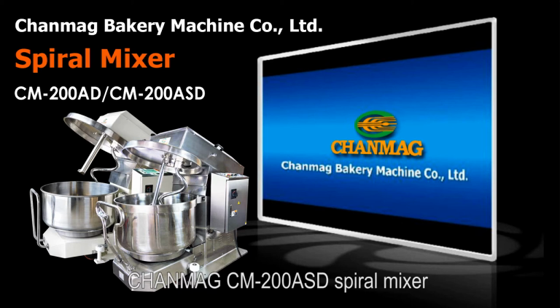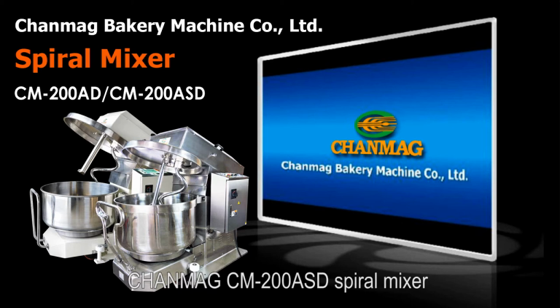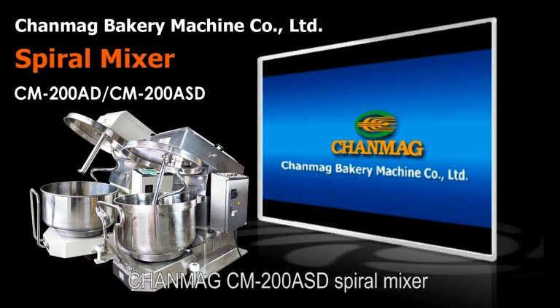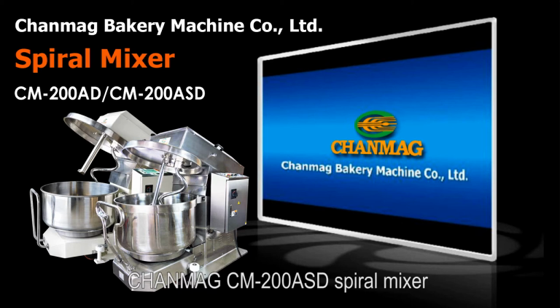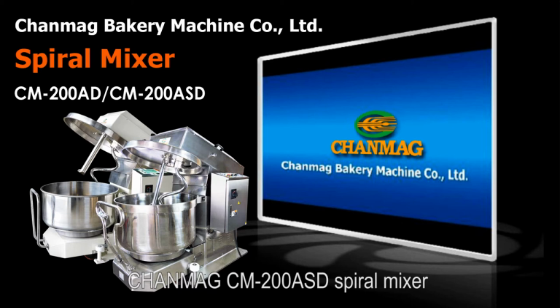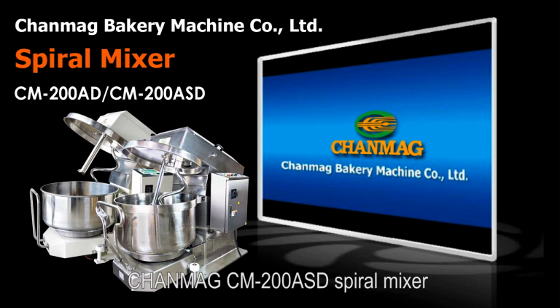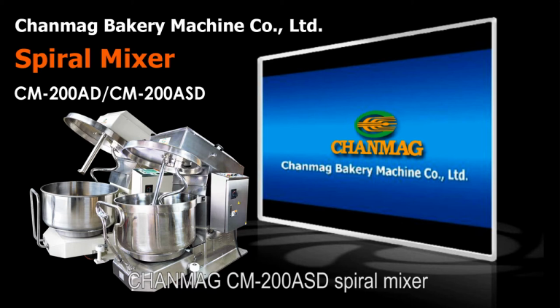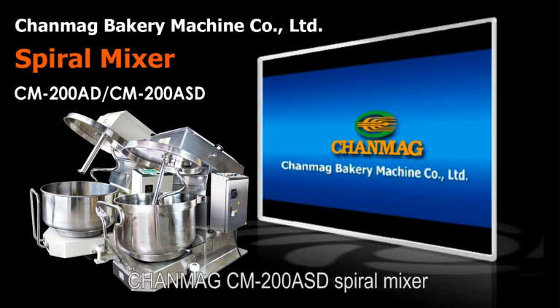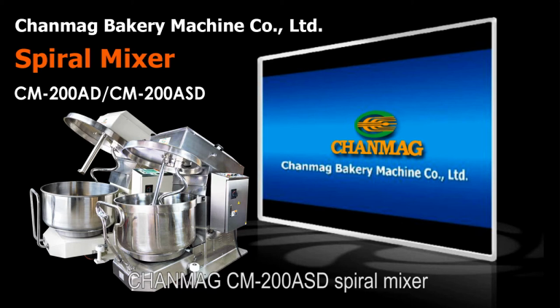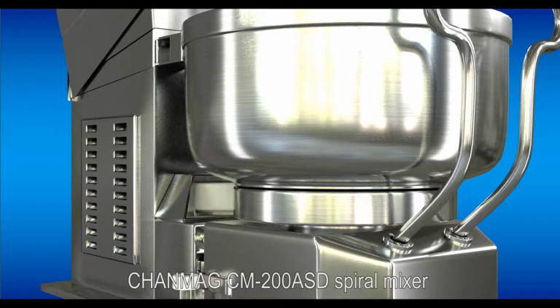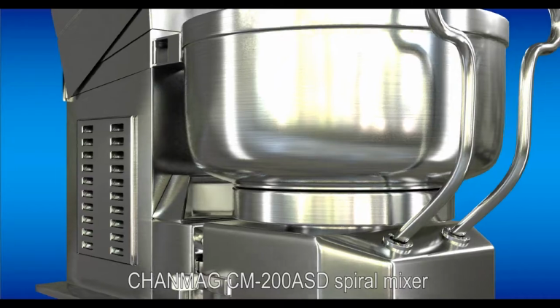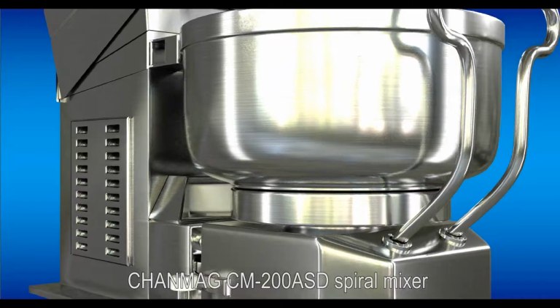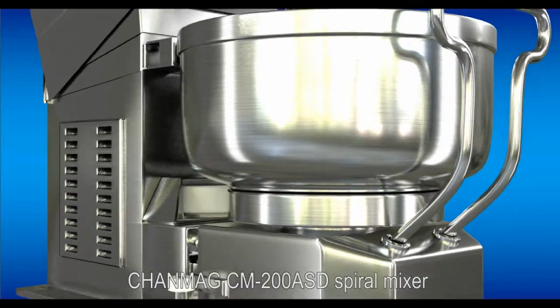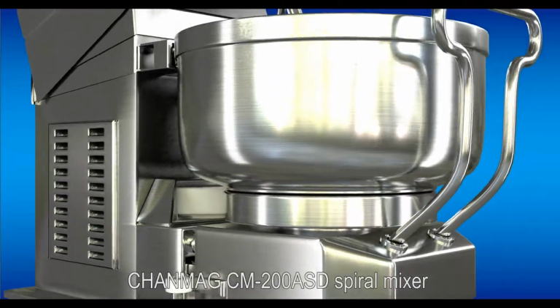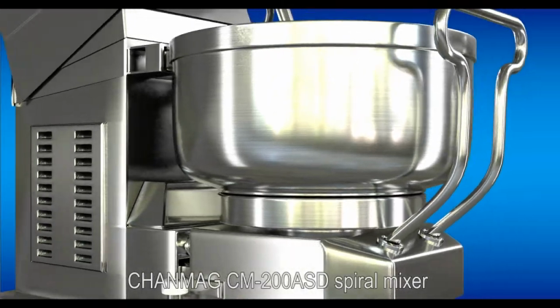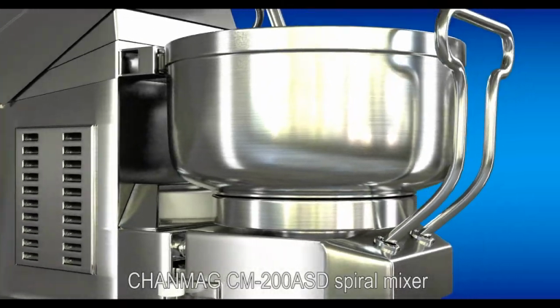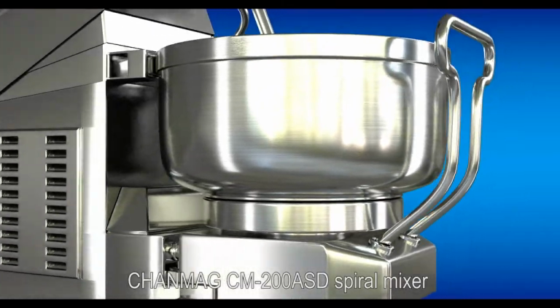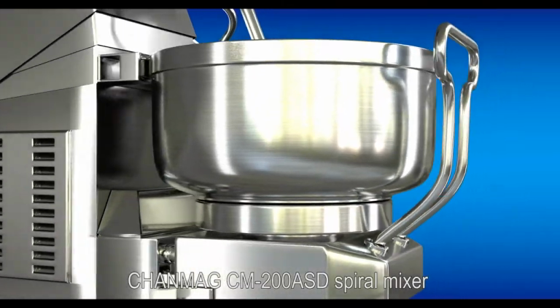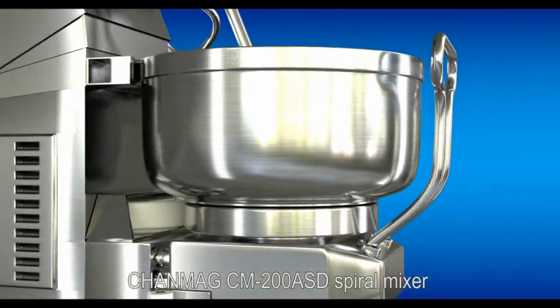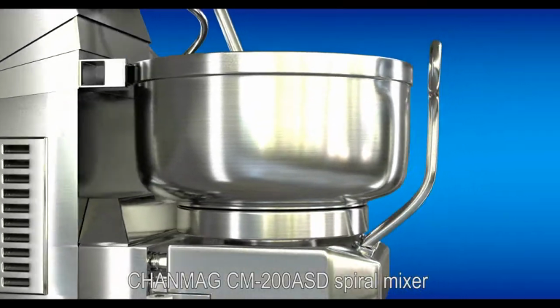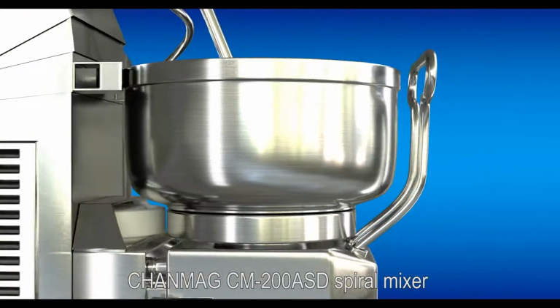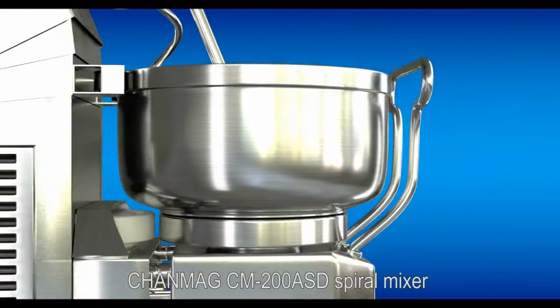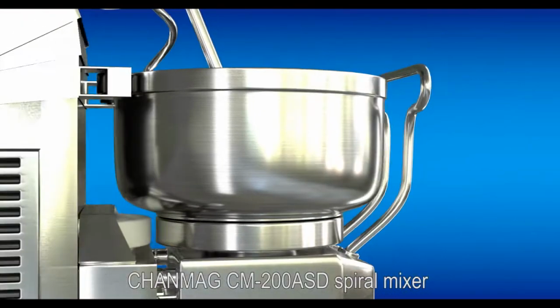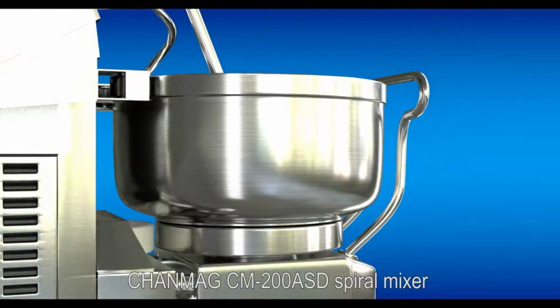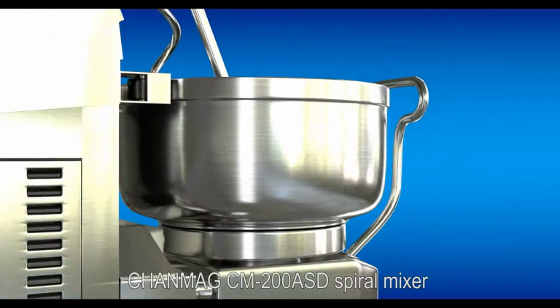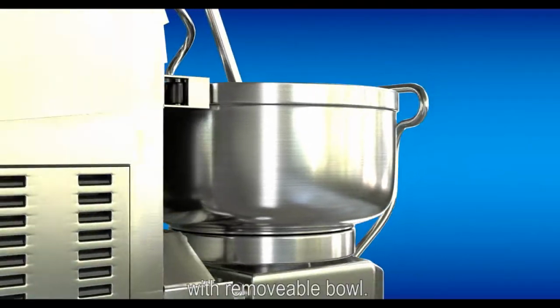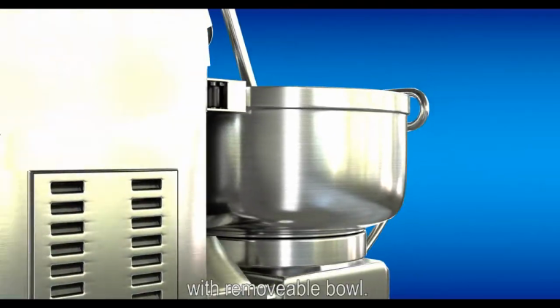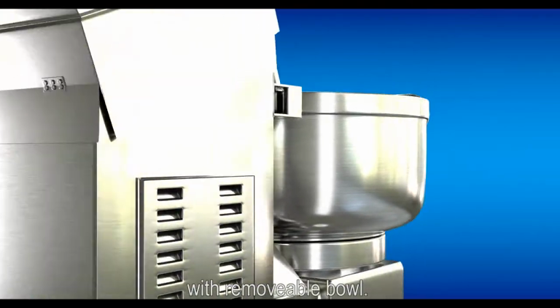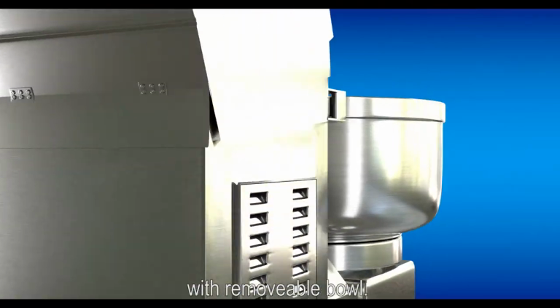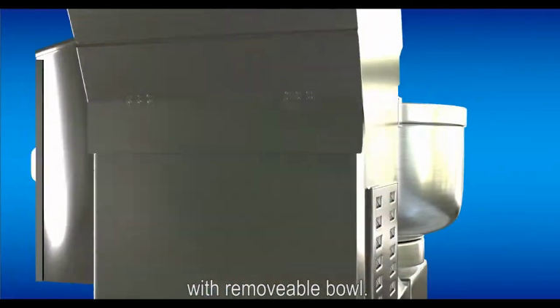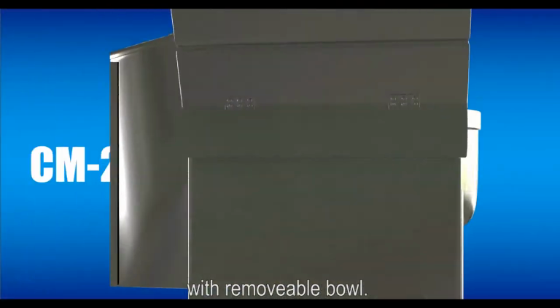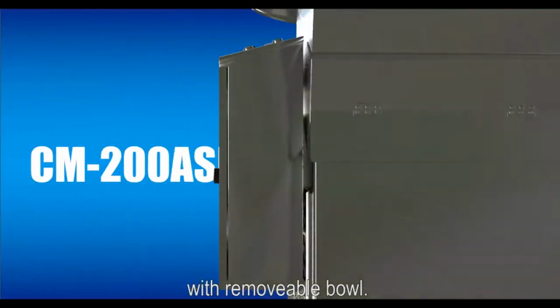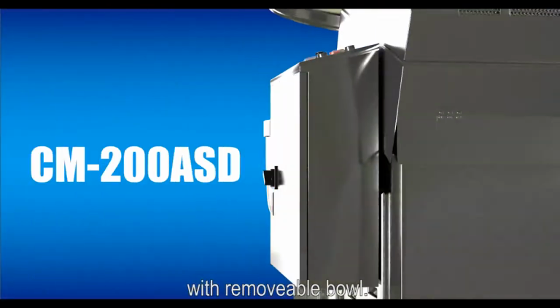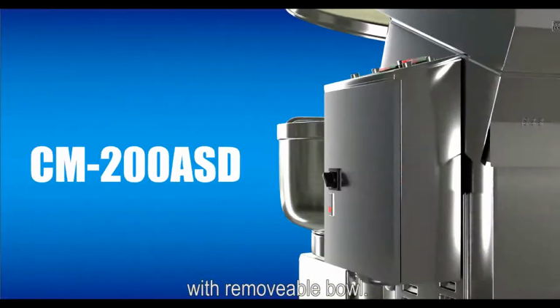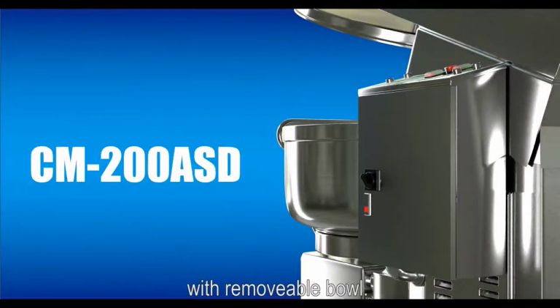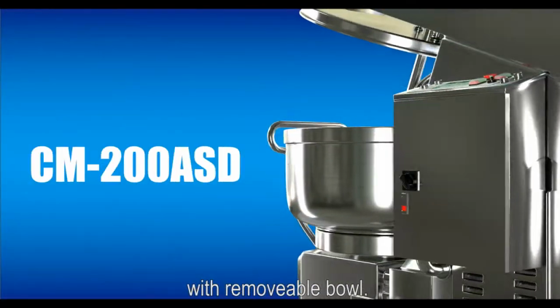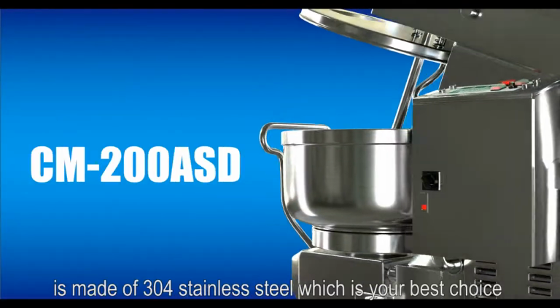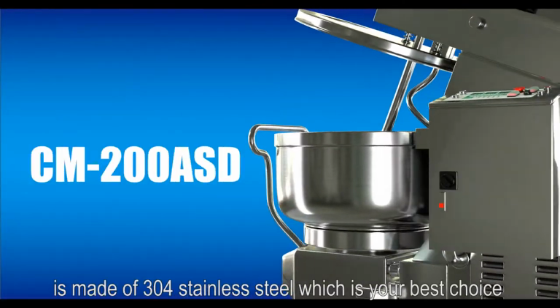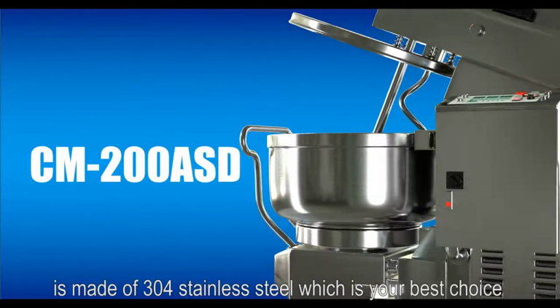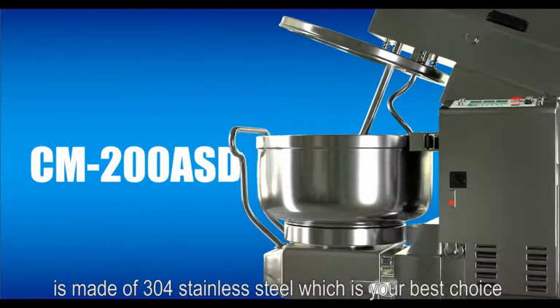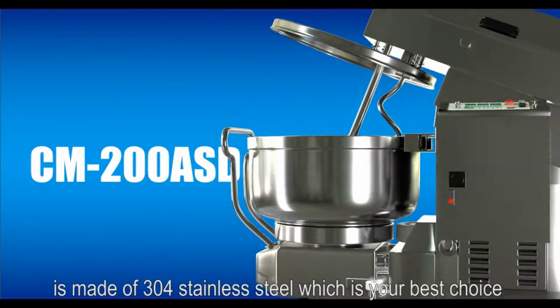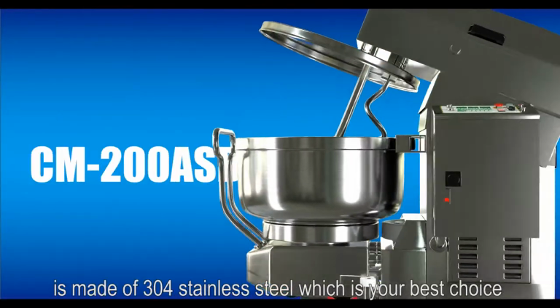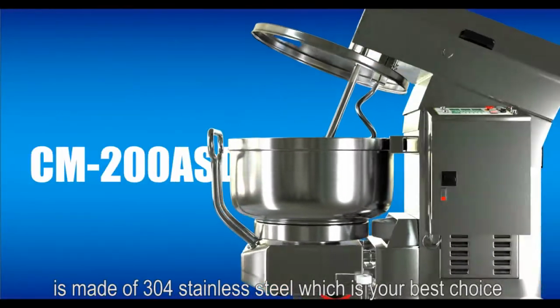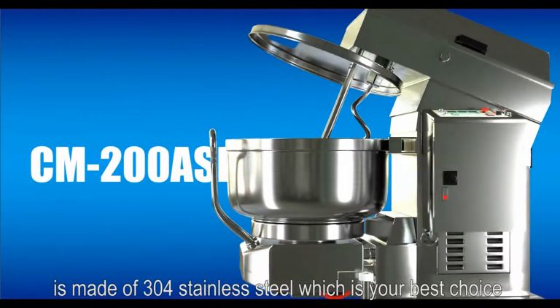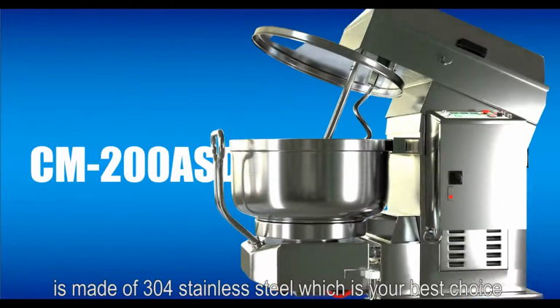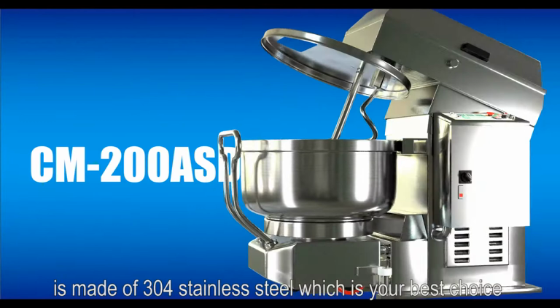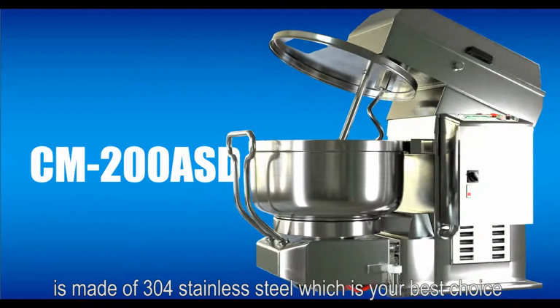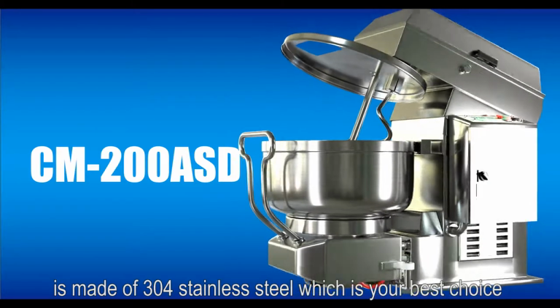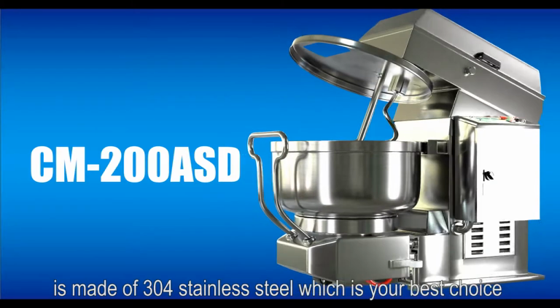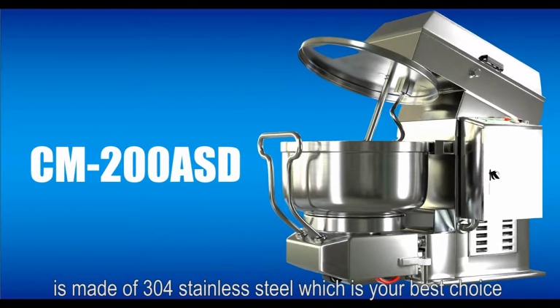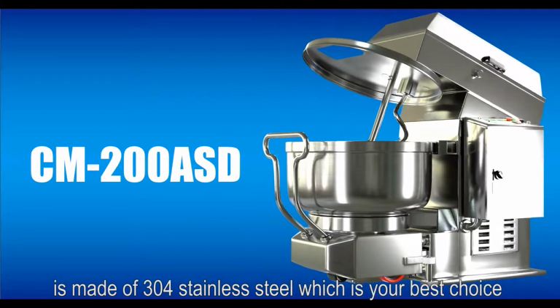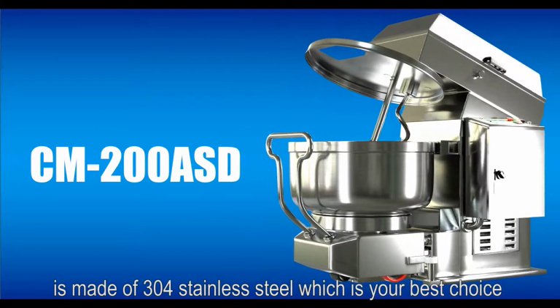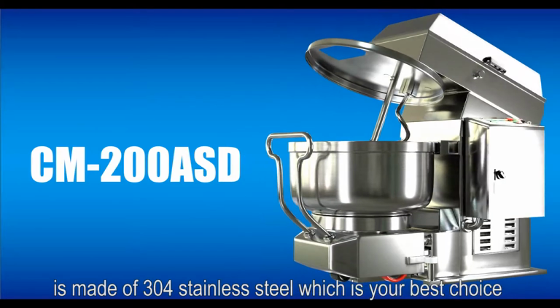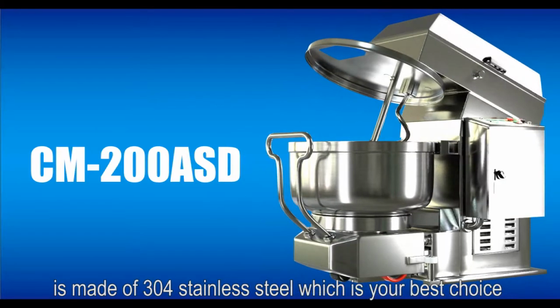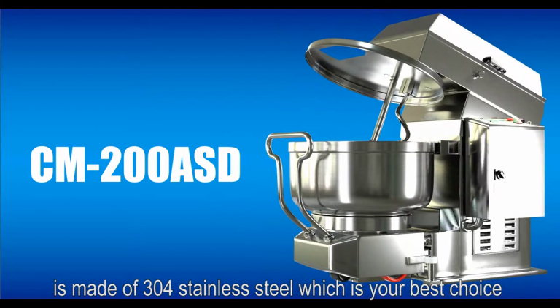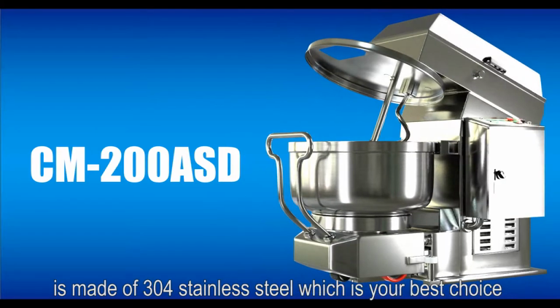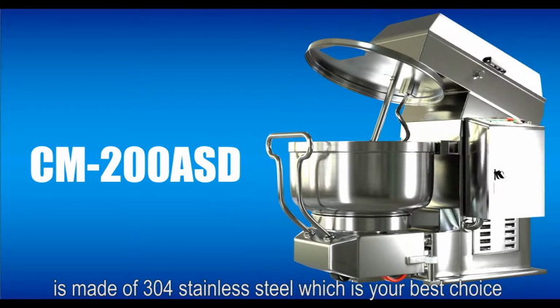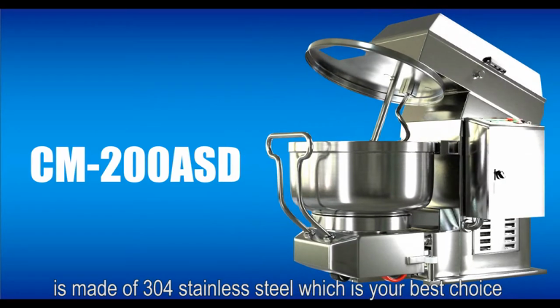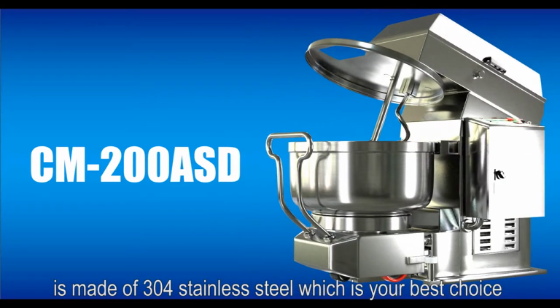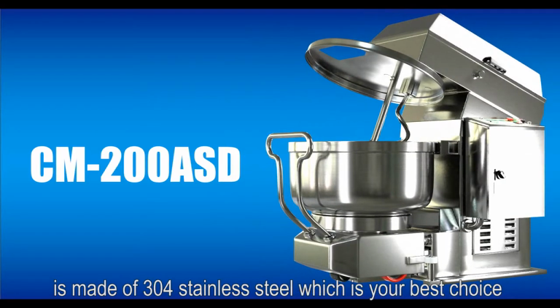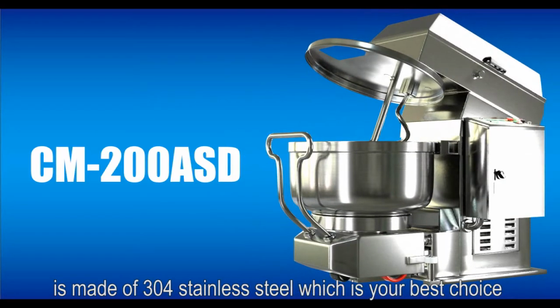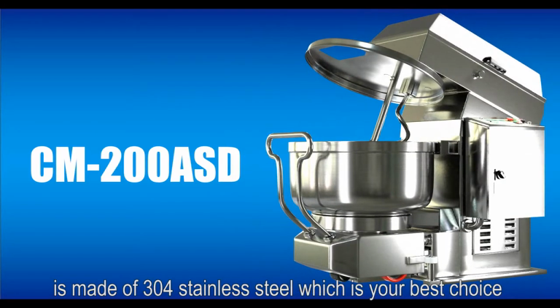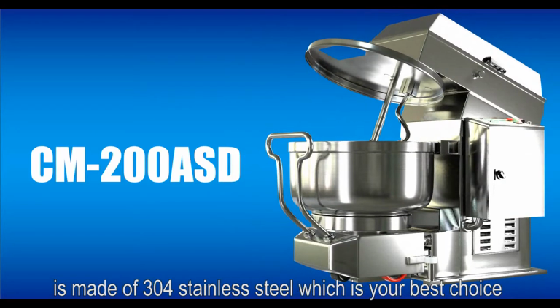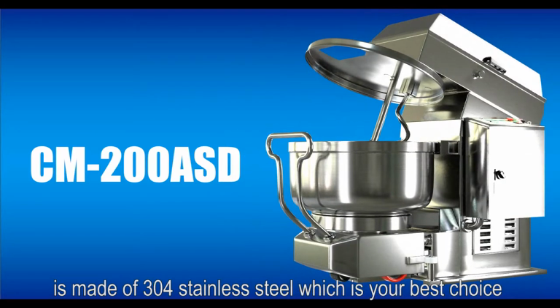Chan Meg CM200 ASD Spiral Mixer with Removable Ball is made of 304 stainless steel, which is your best choice.